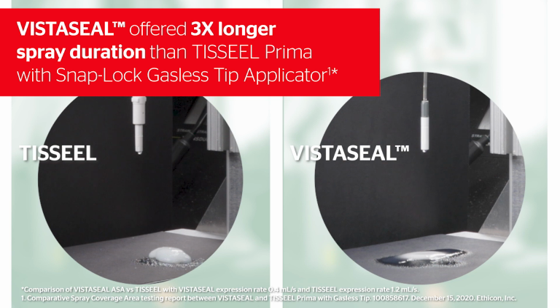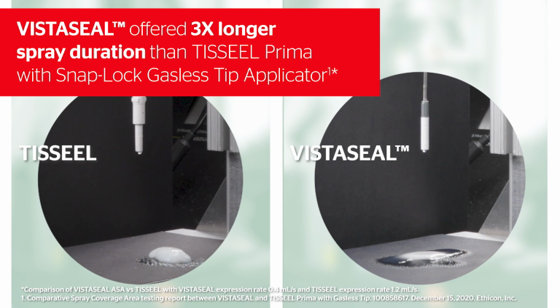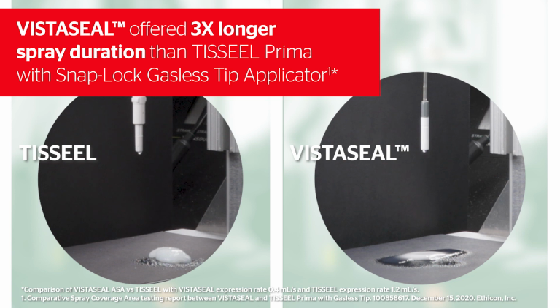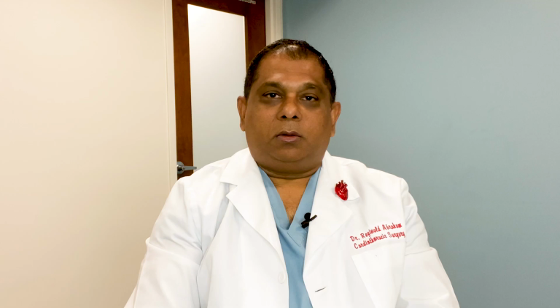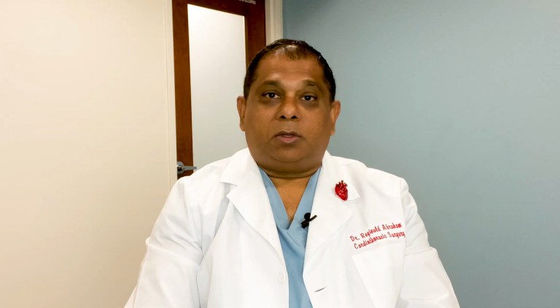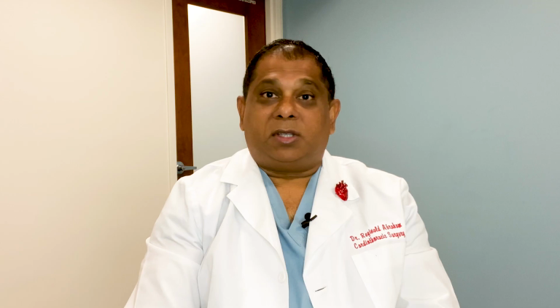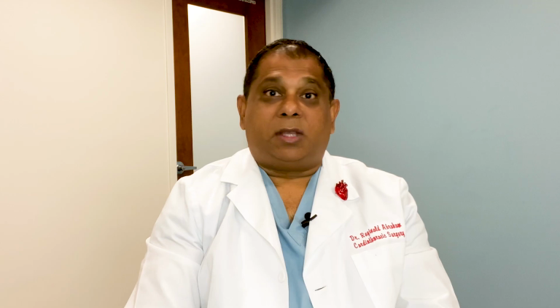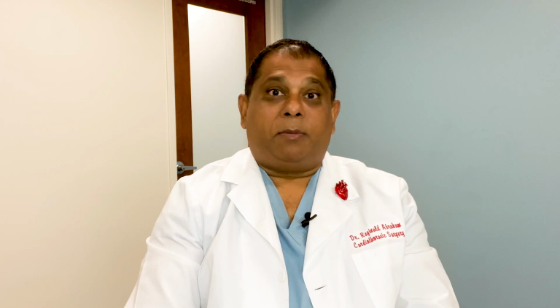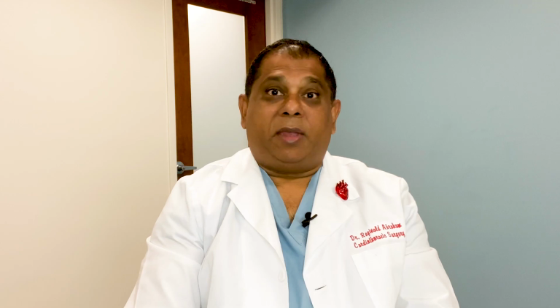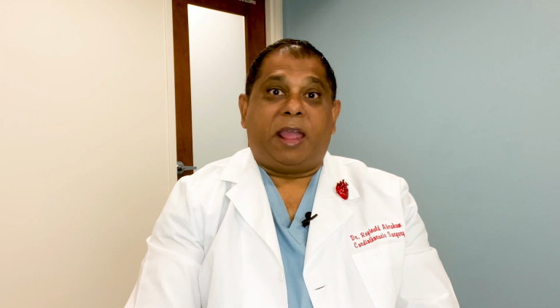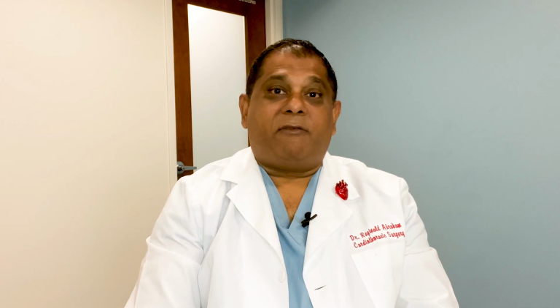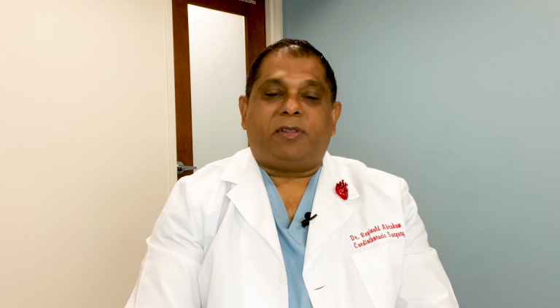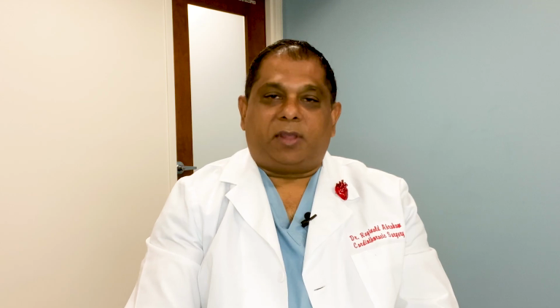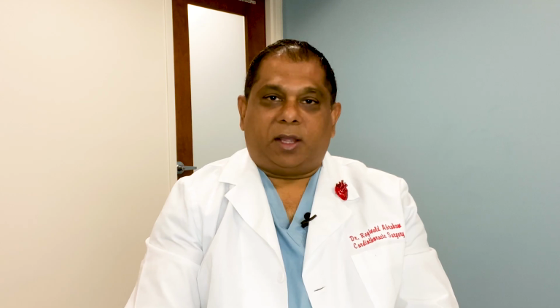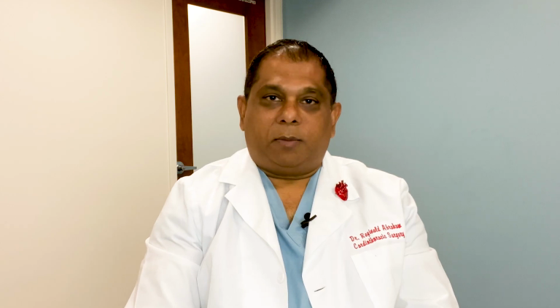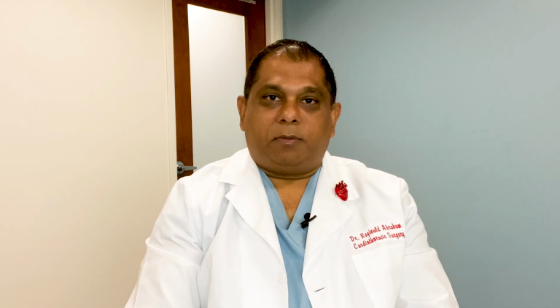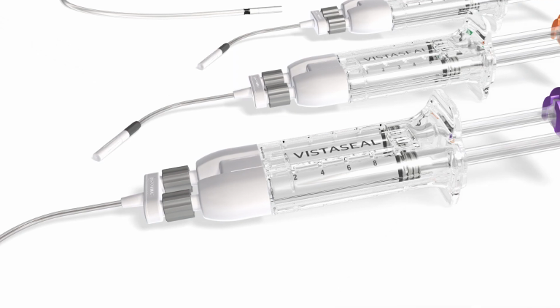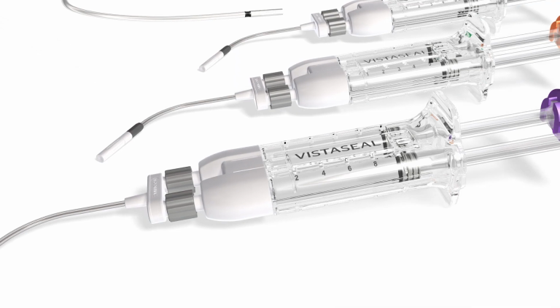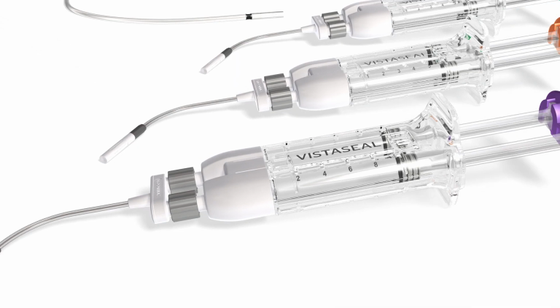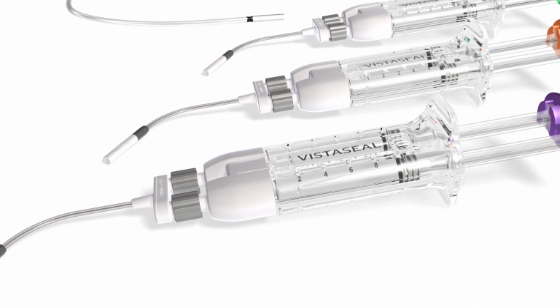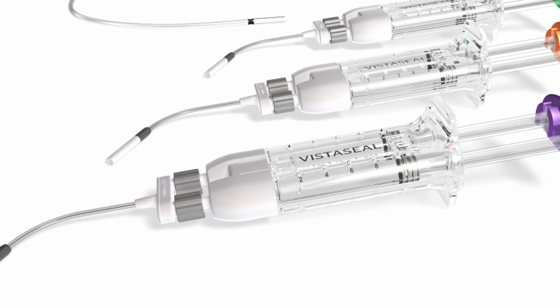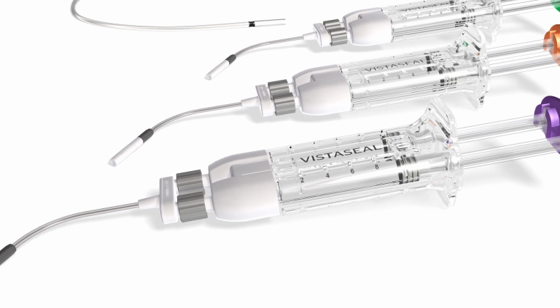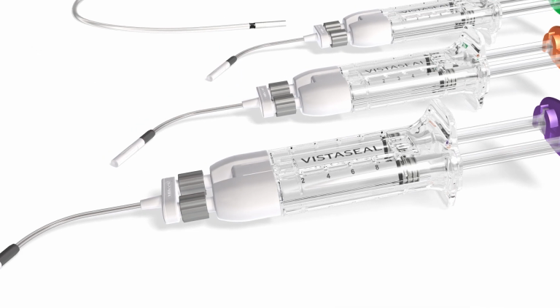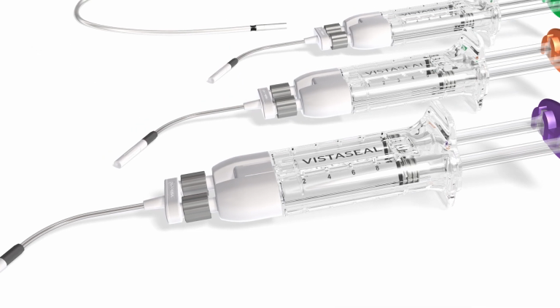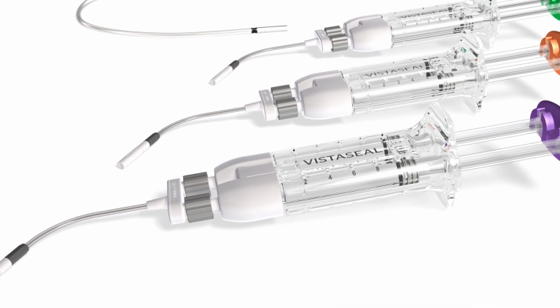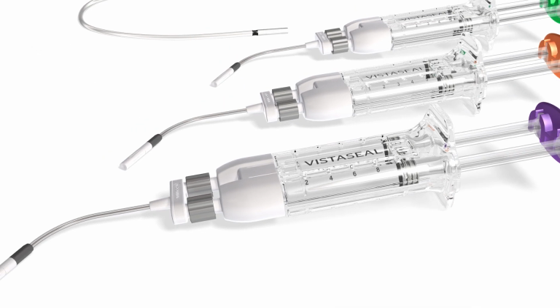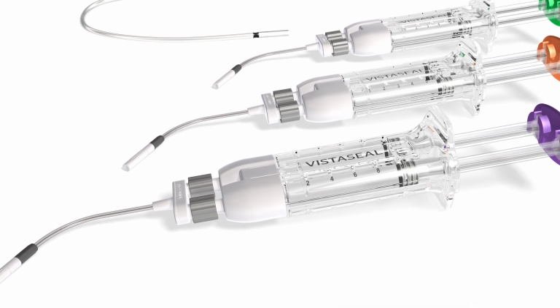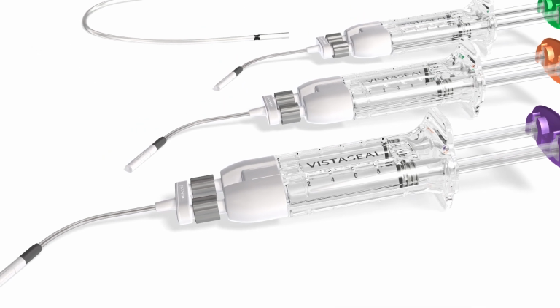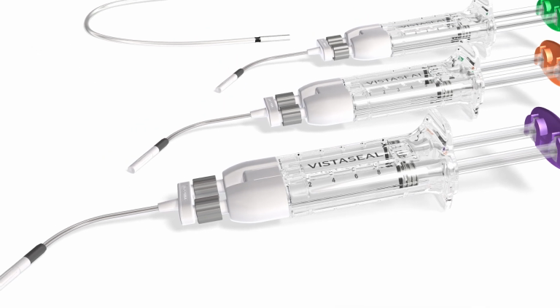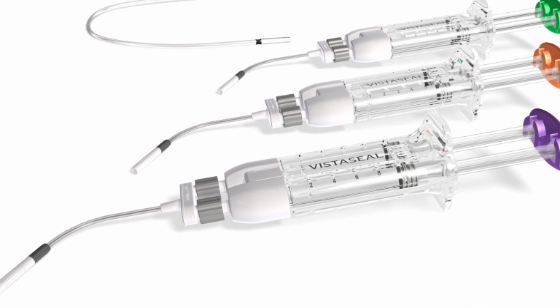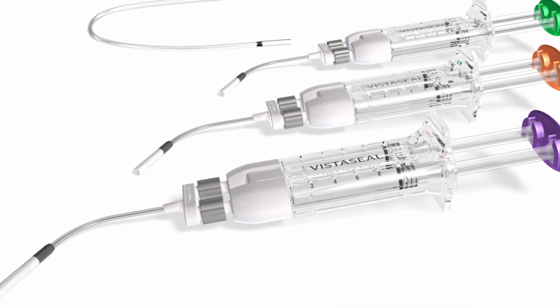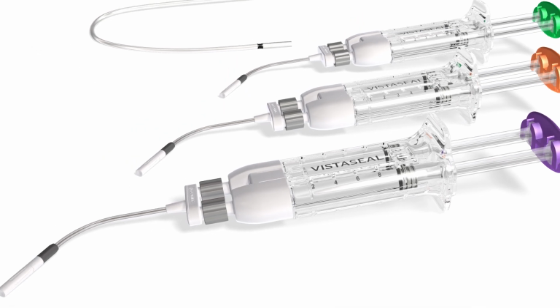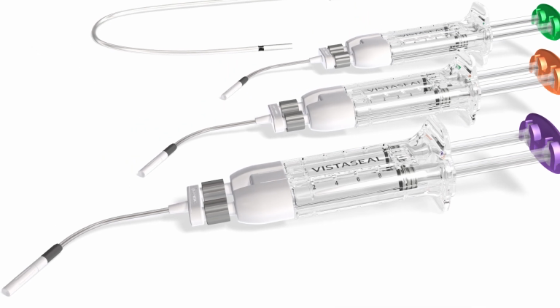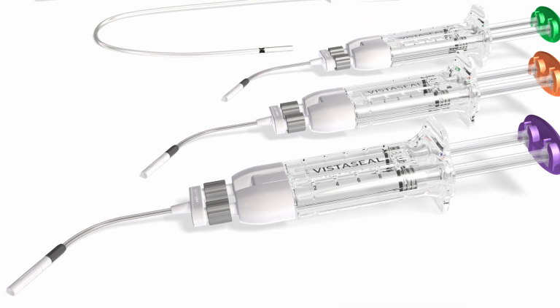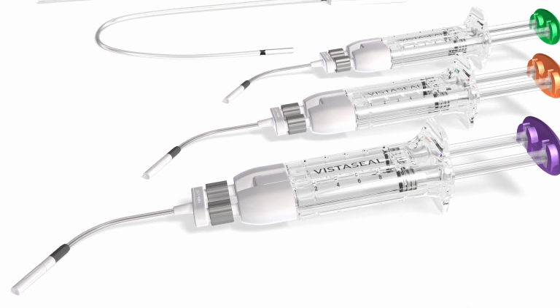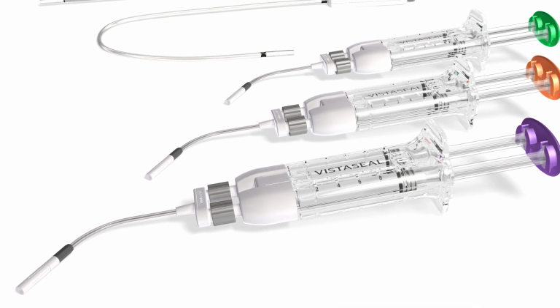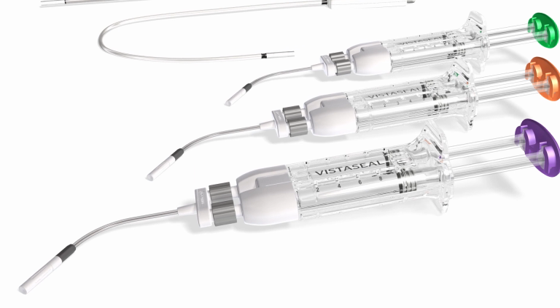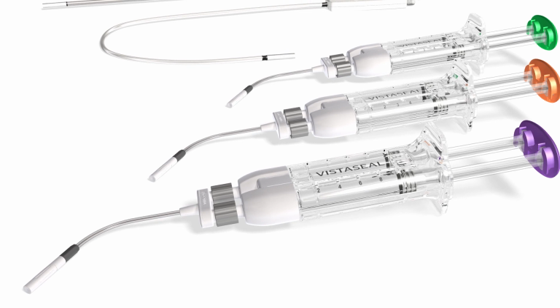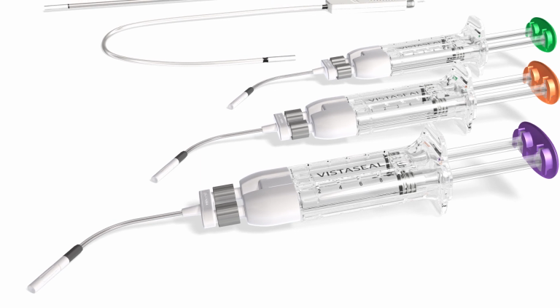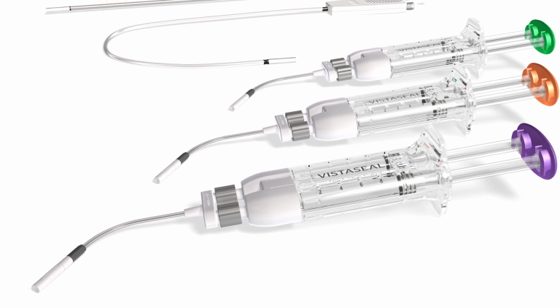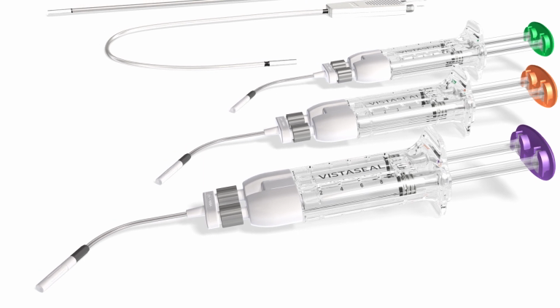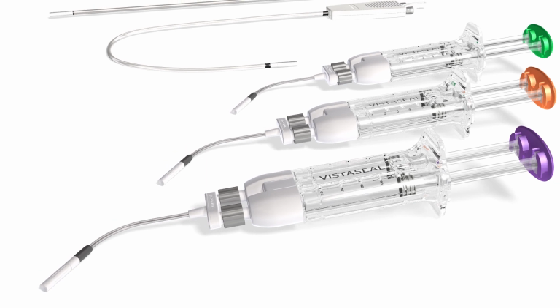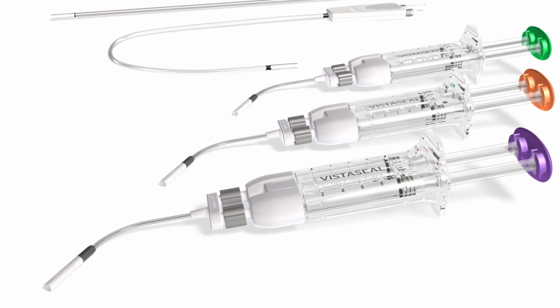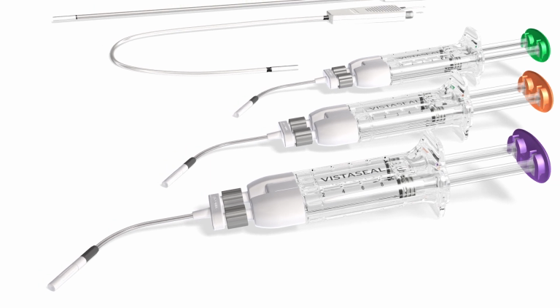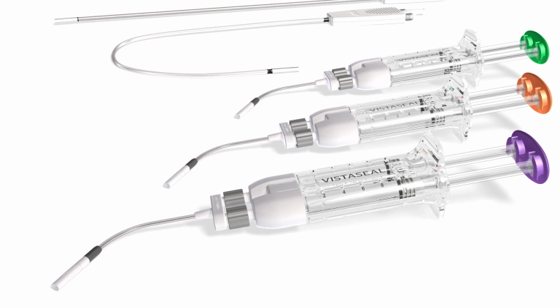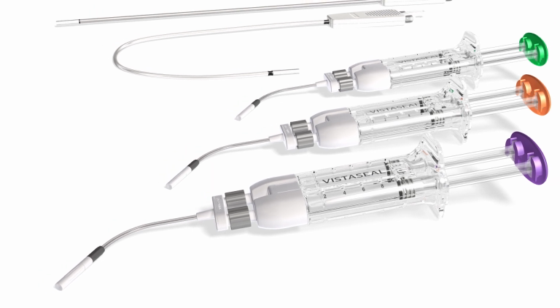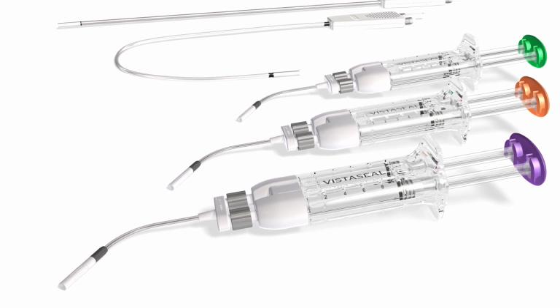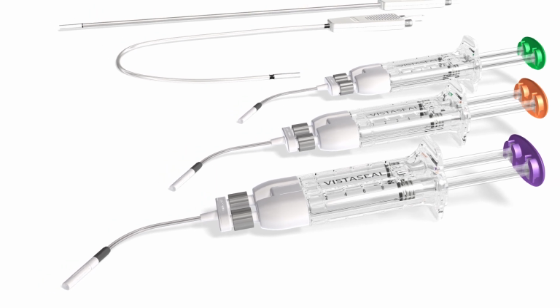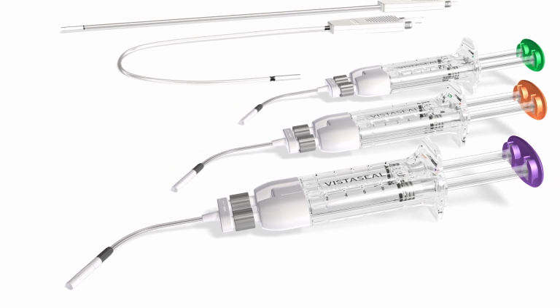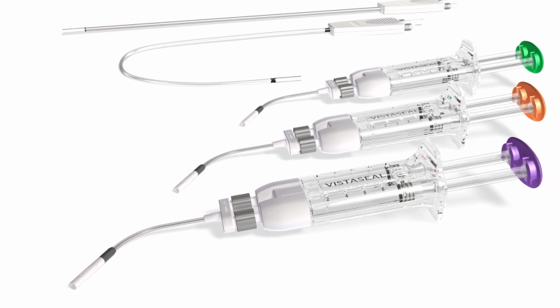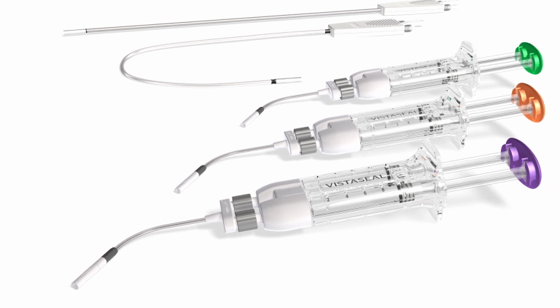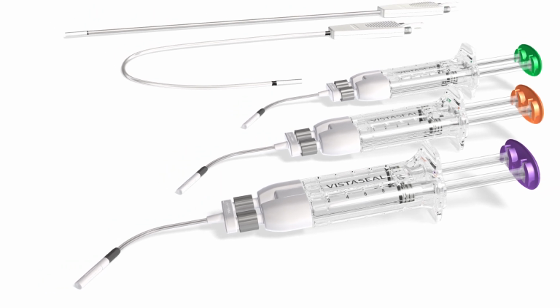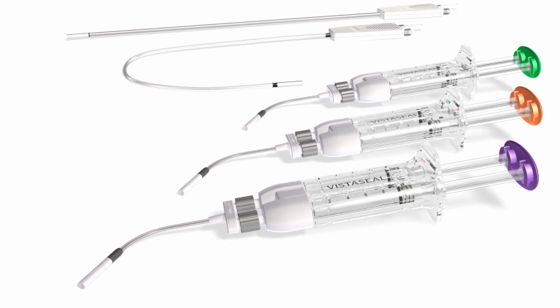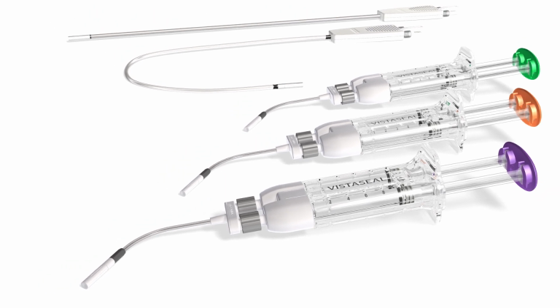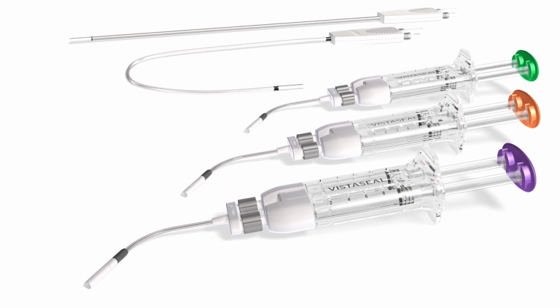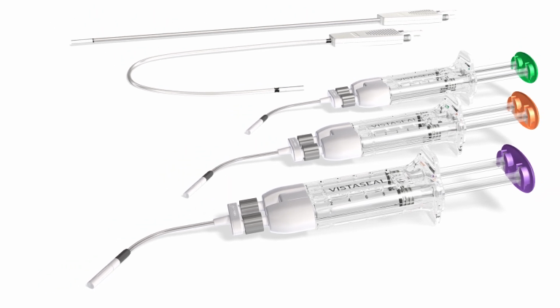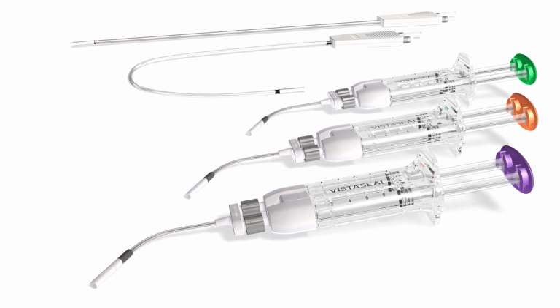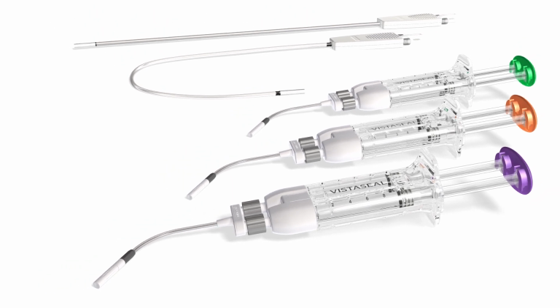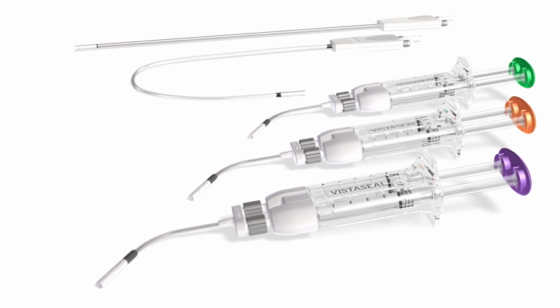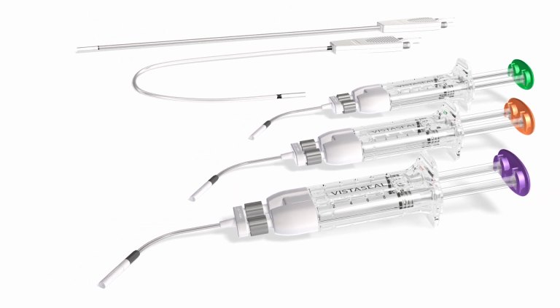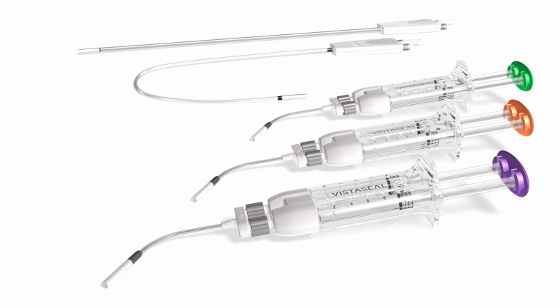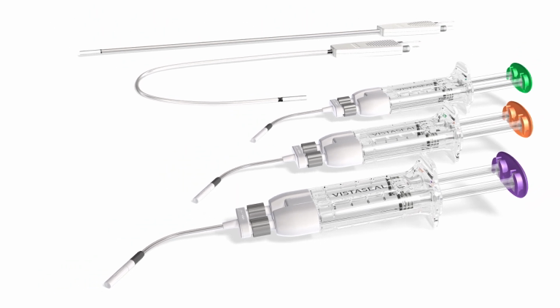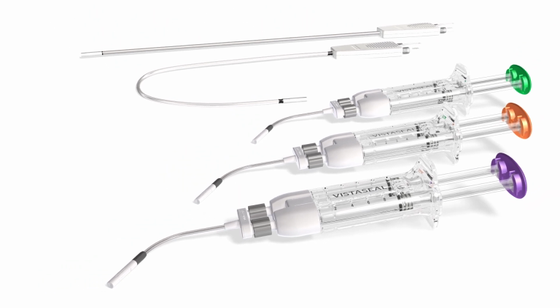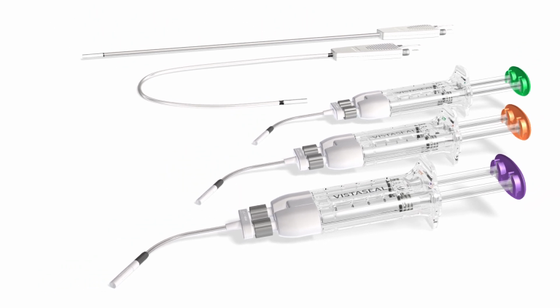To sum everything up, VistaSeal works as a tremendous hemostatic adjunct to provide a reliable fibrin clot.